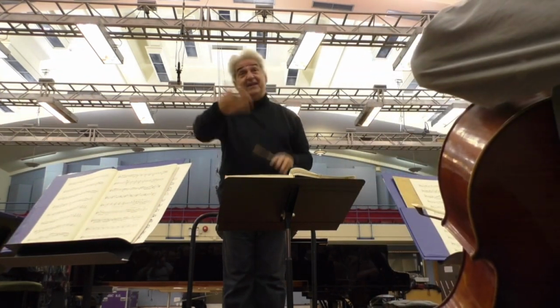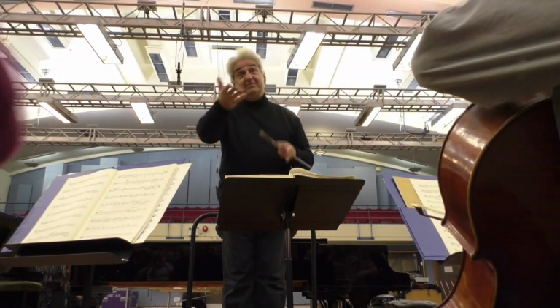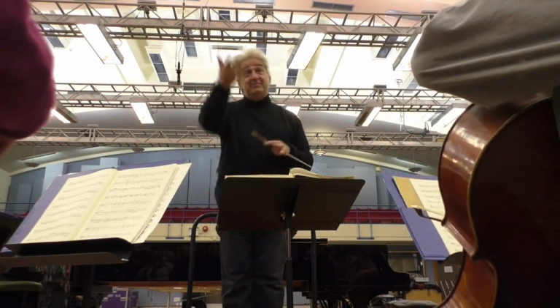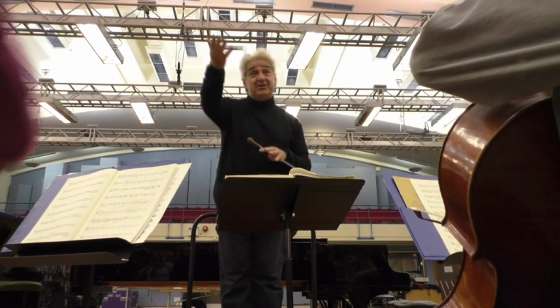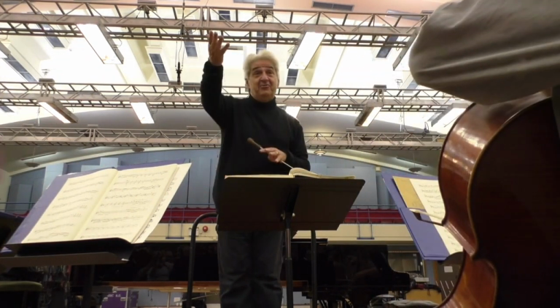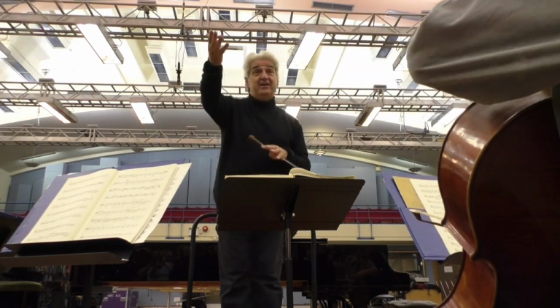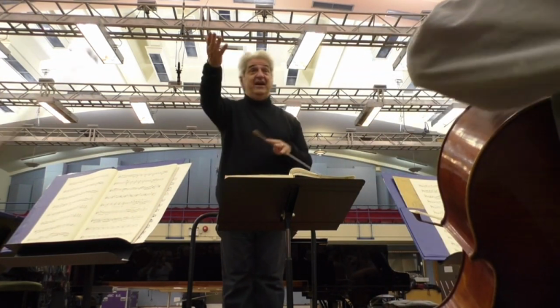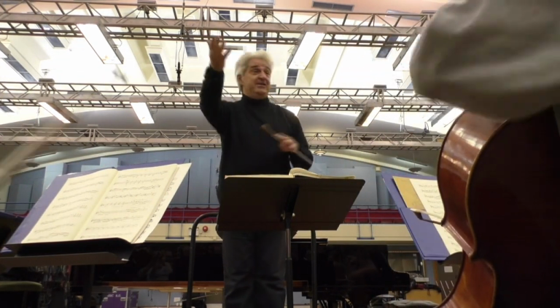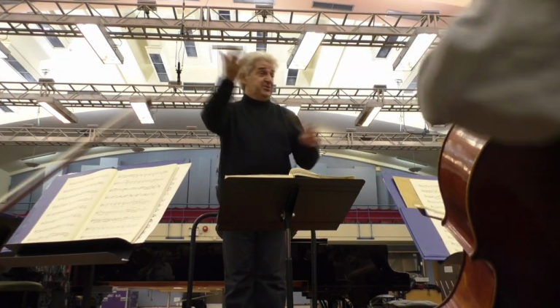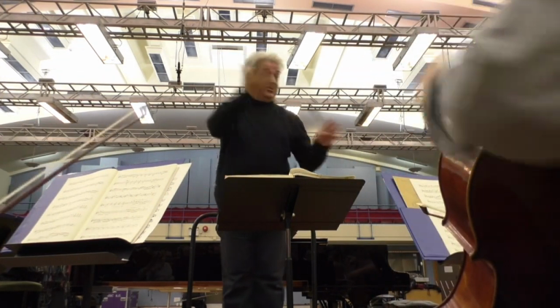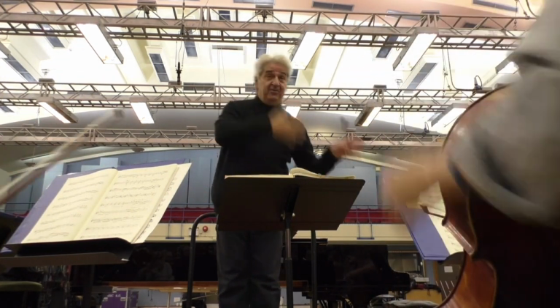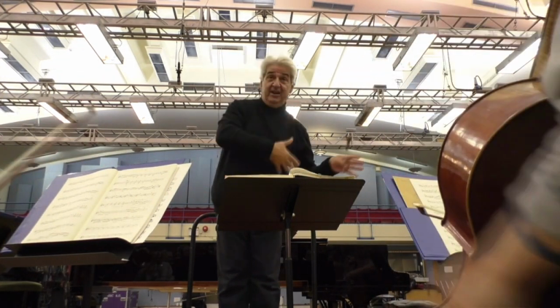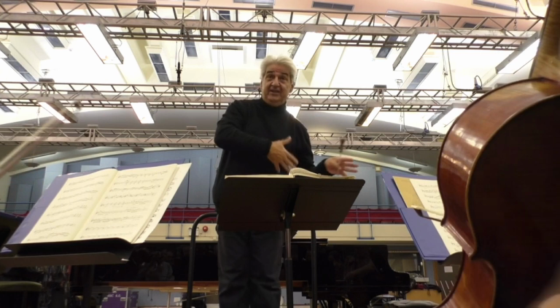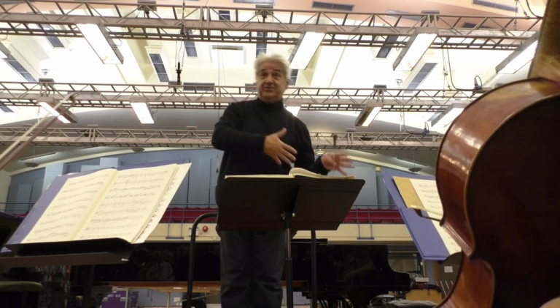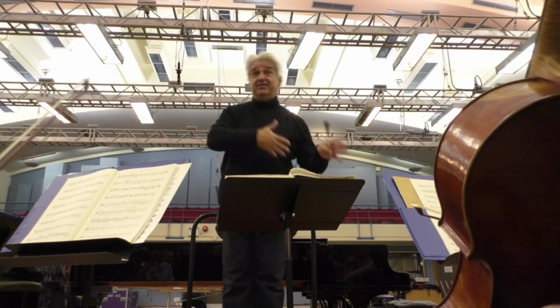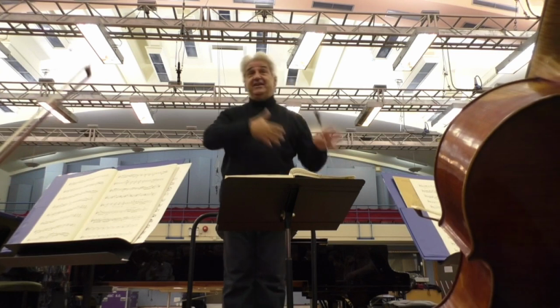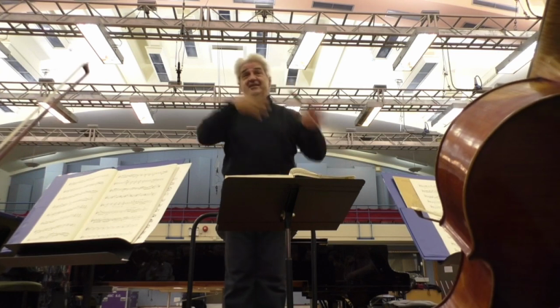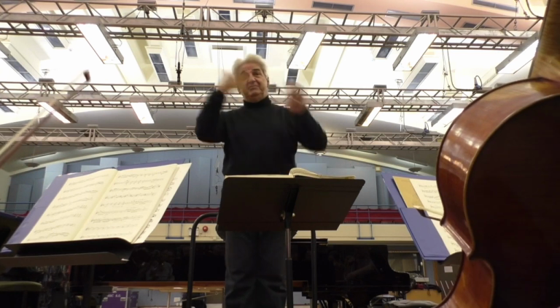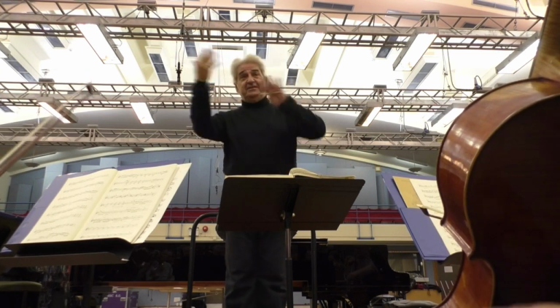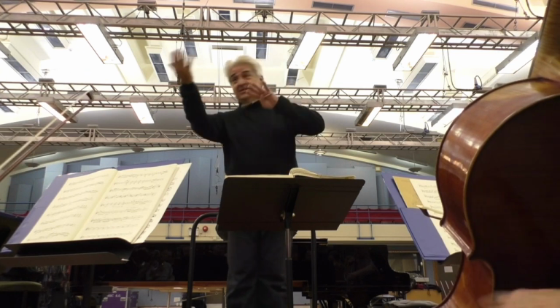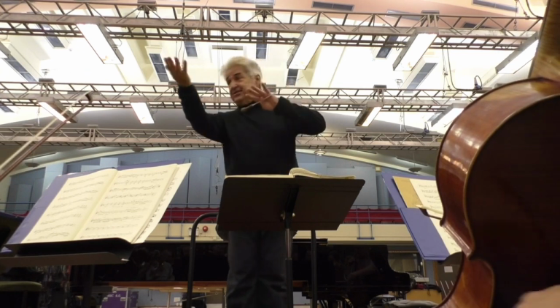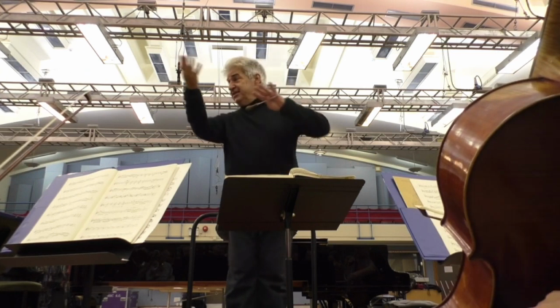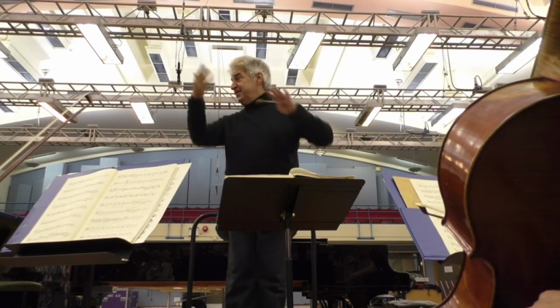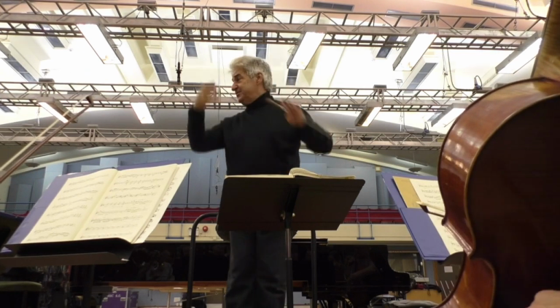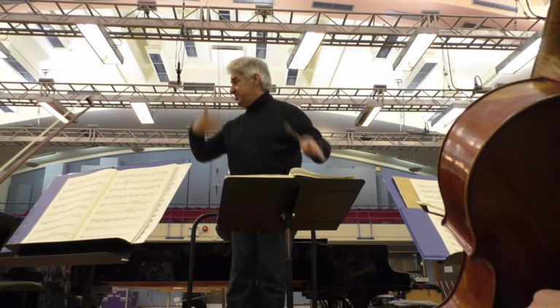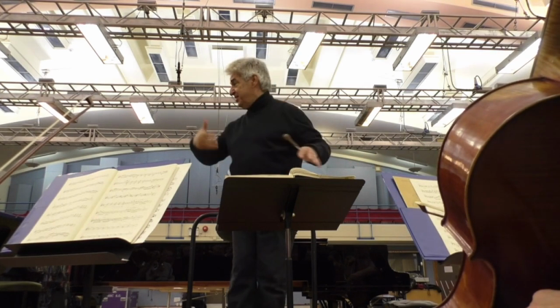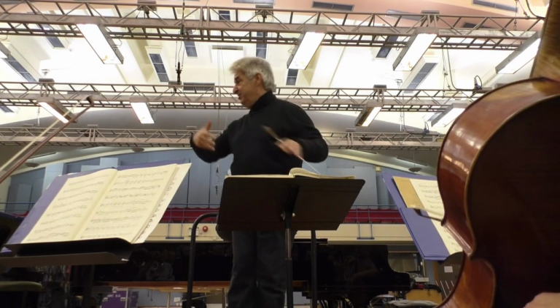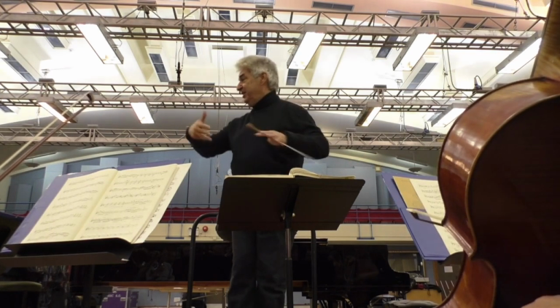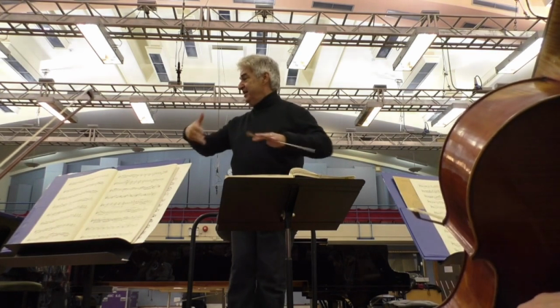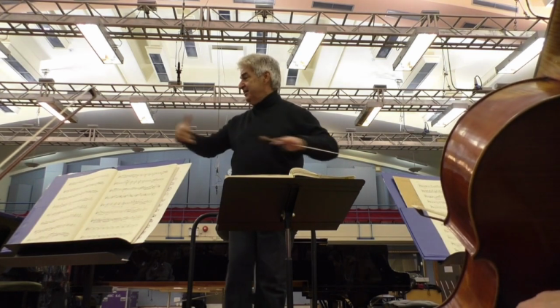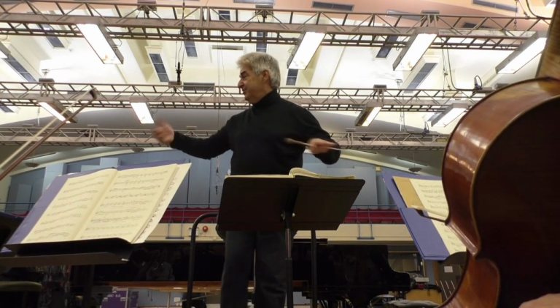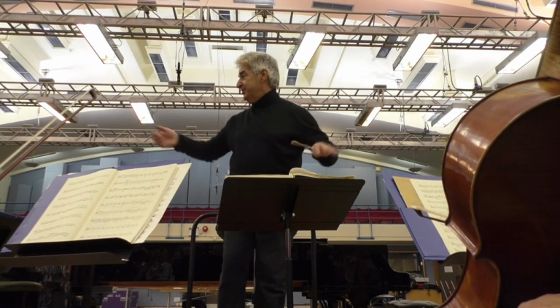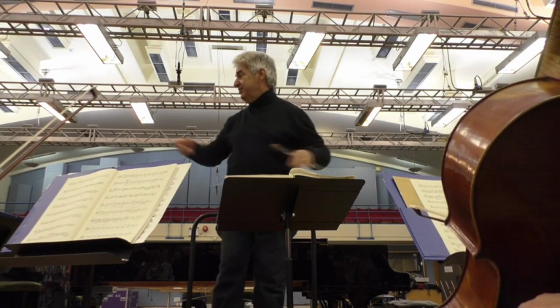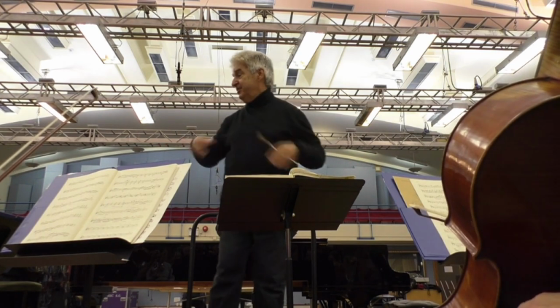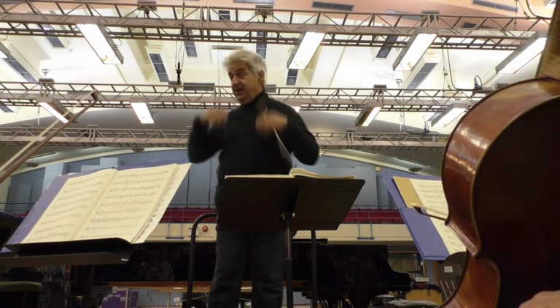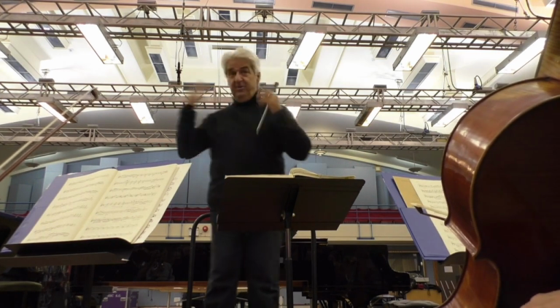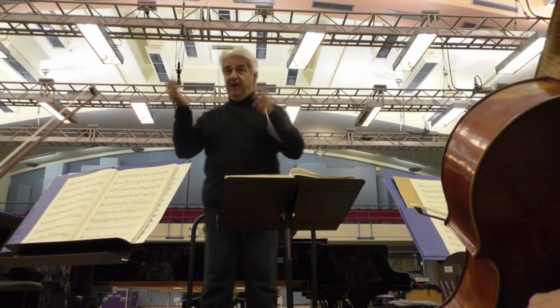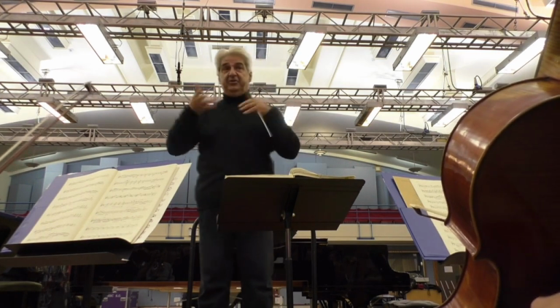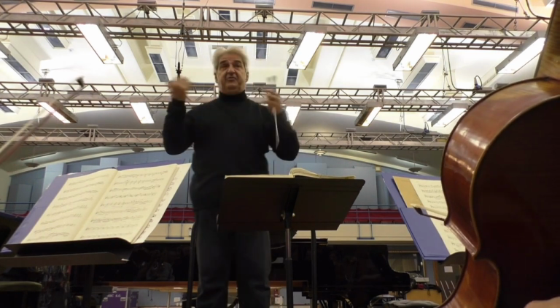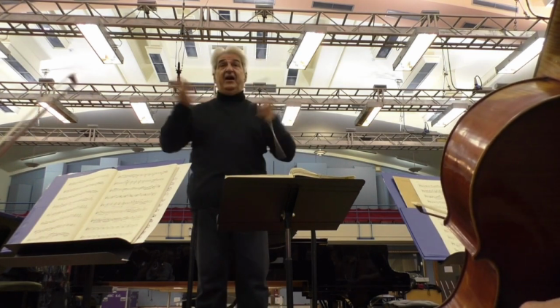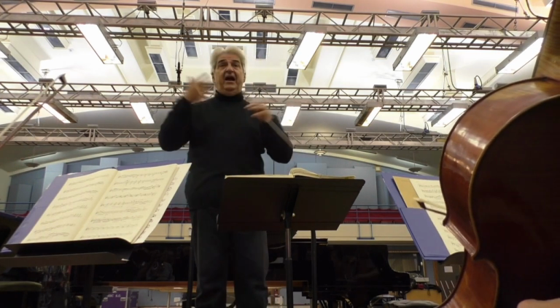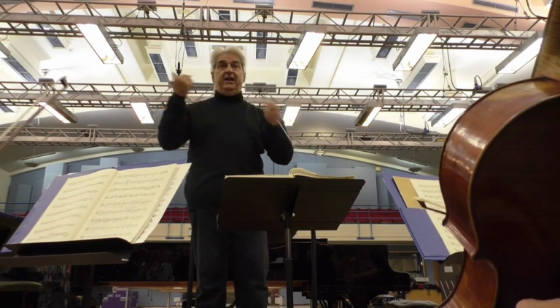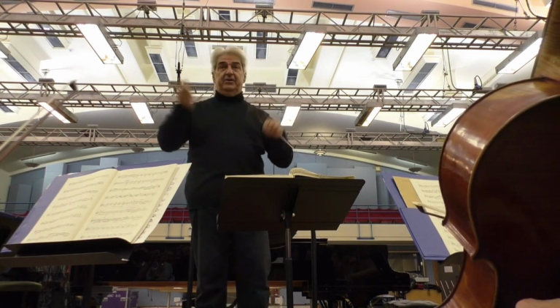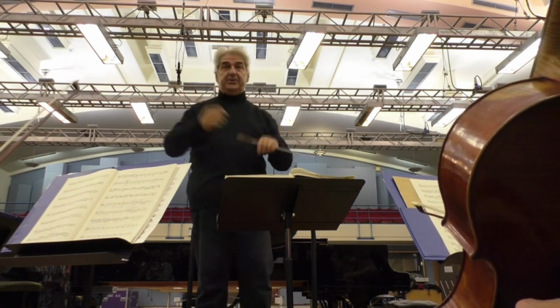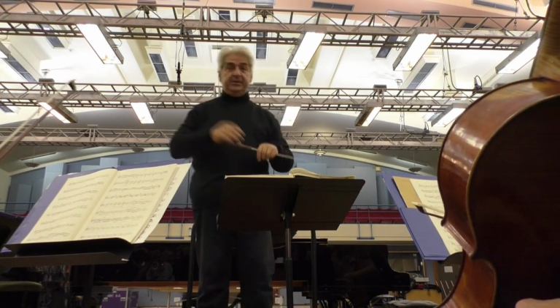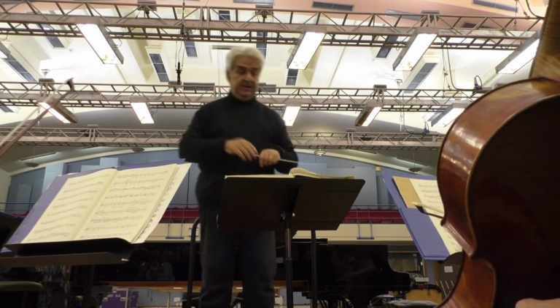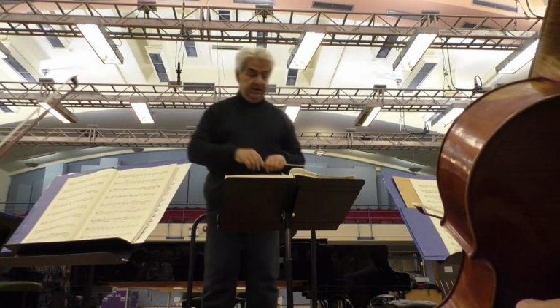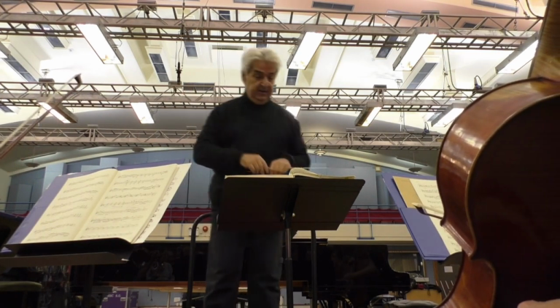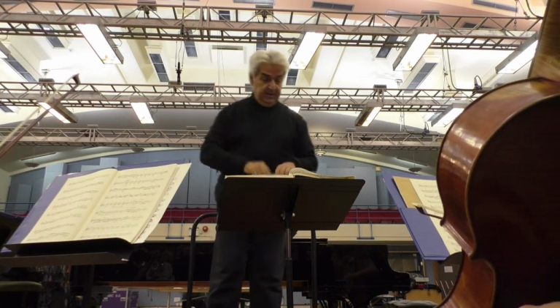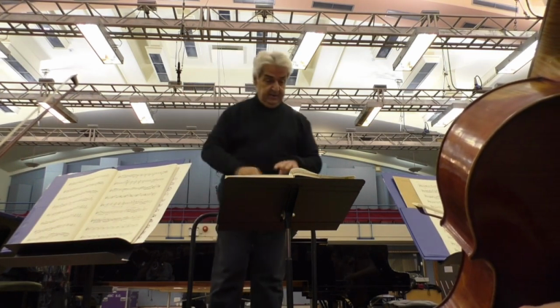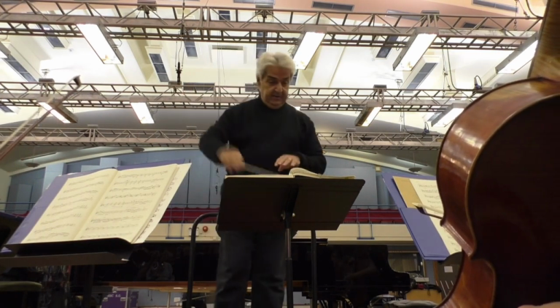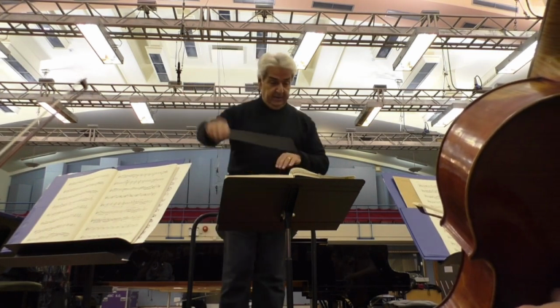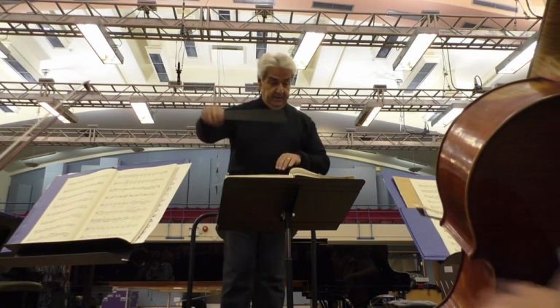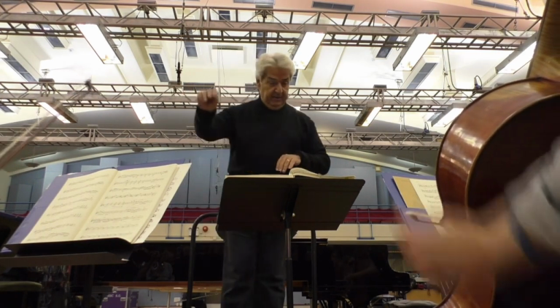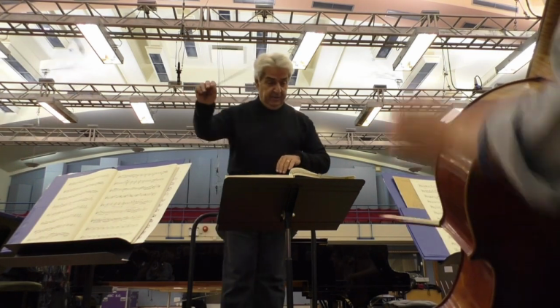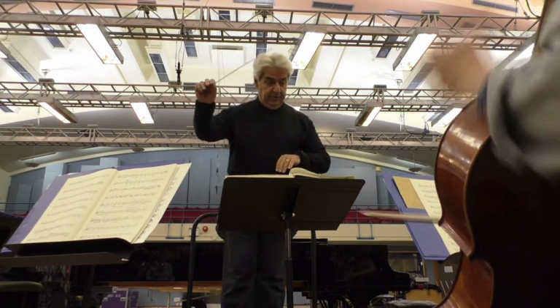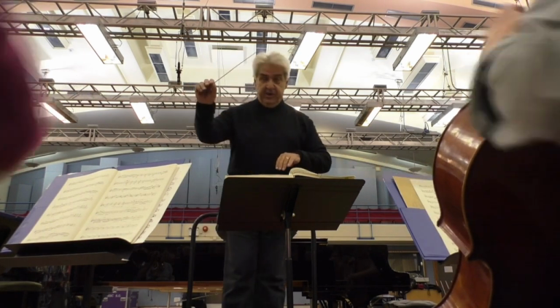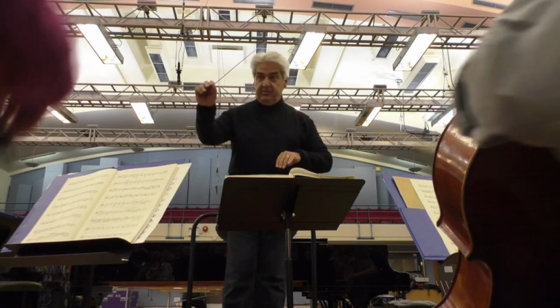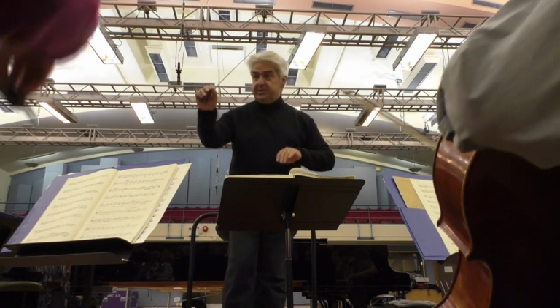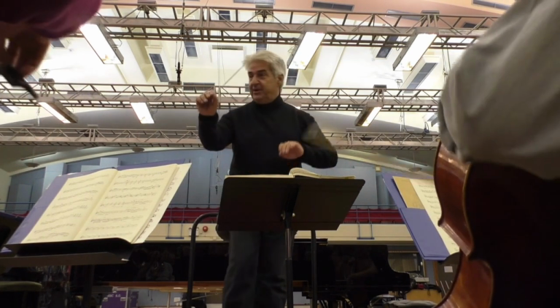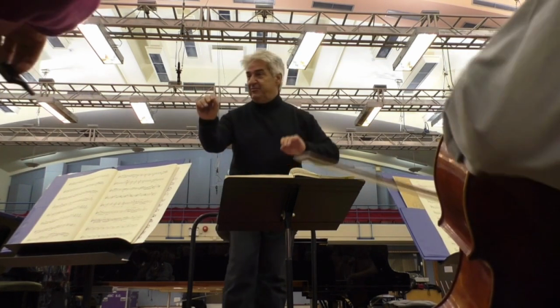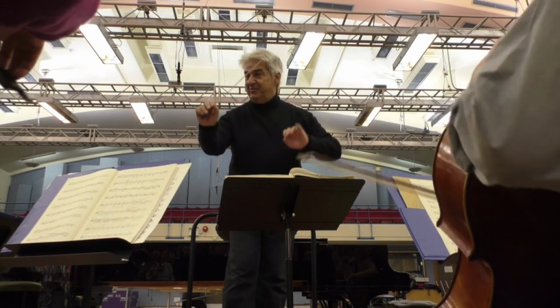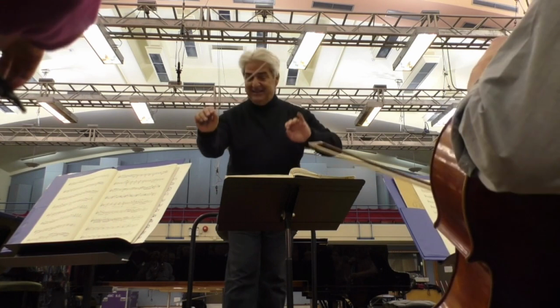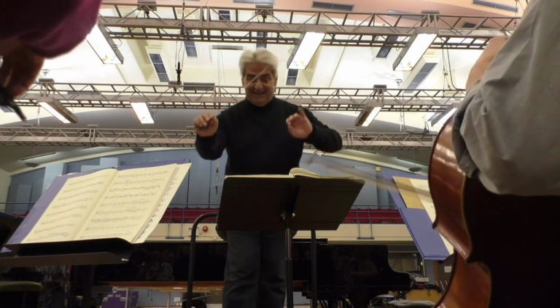Sometimes the wind has to sound like strings. Sometimes the strings have to sound like whatever. We have to have colors. Three, one, seven, please.